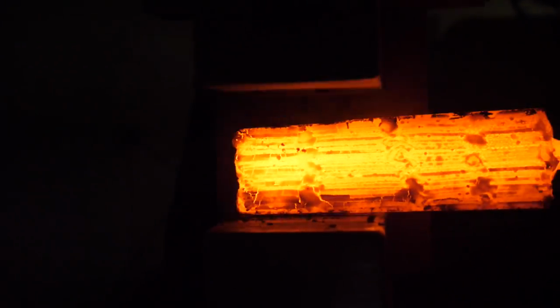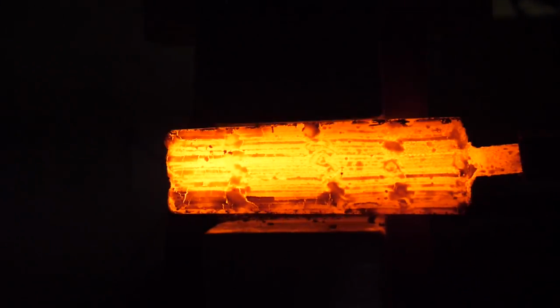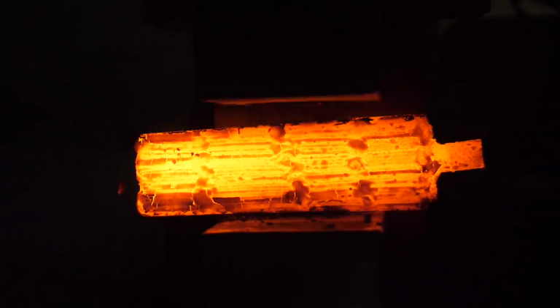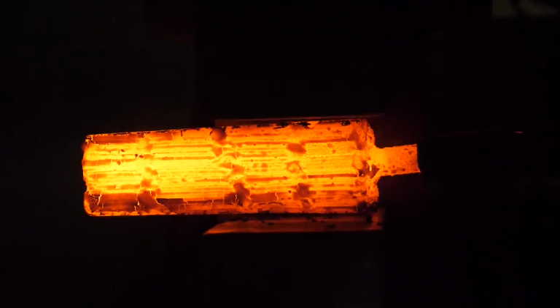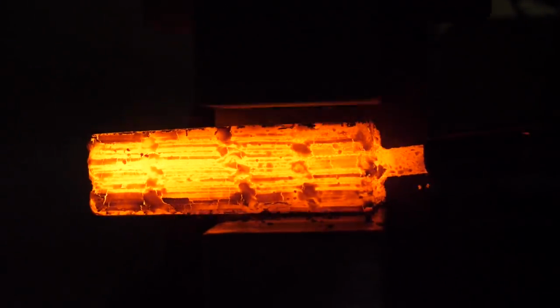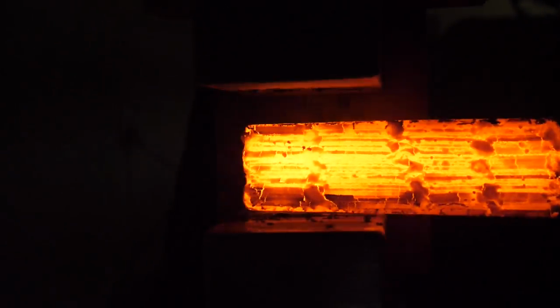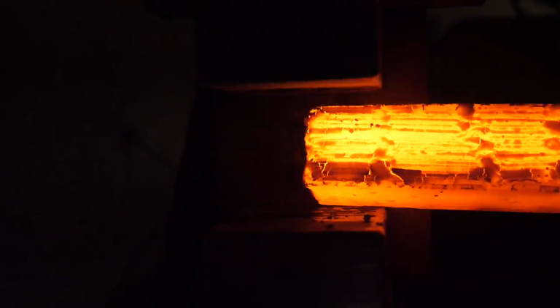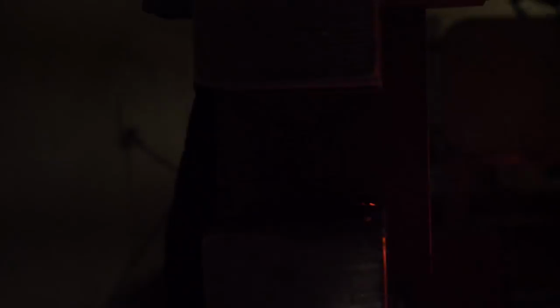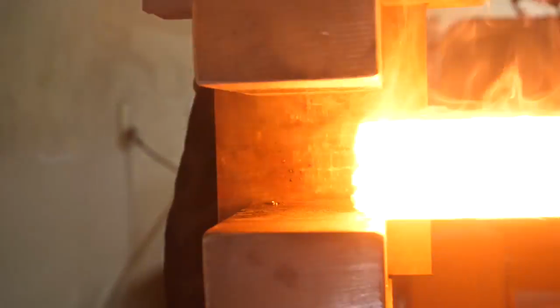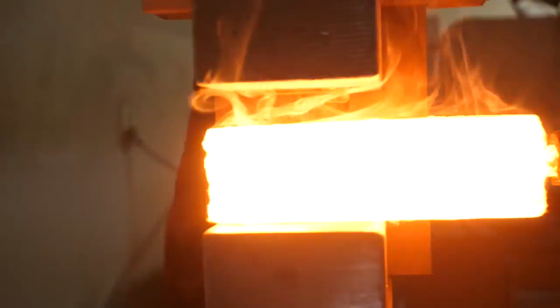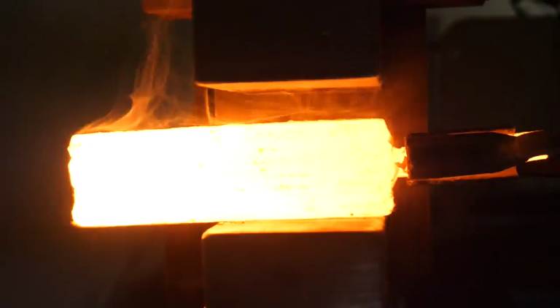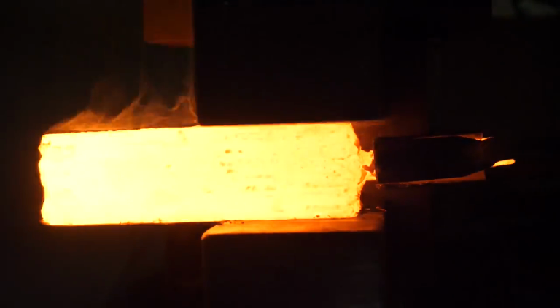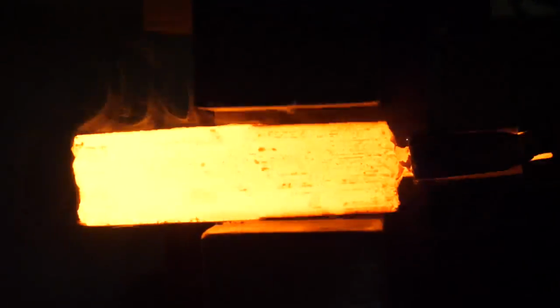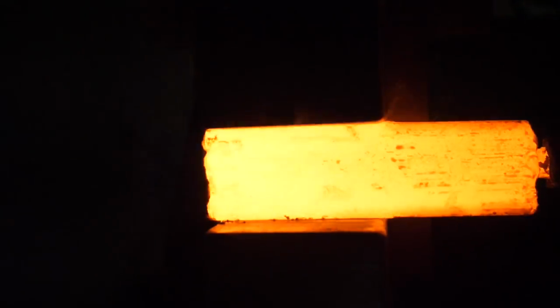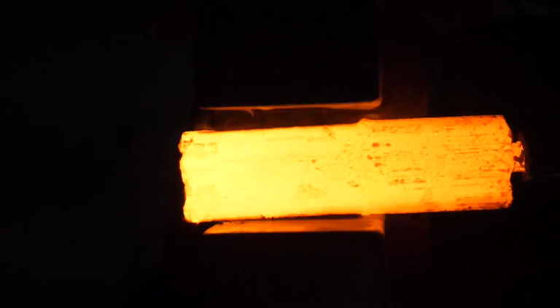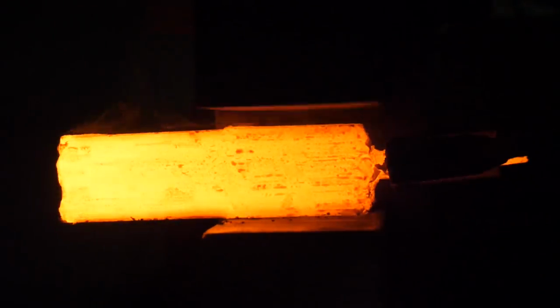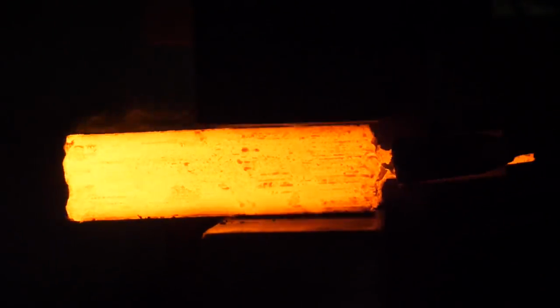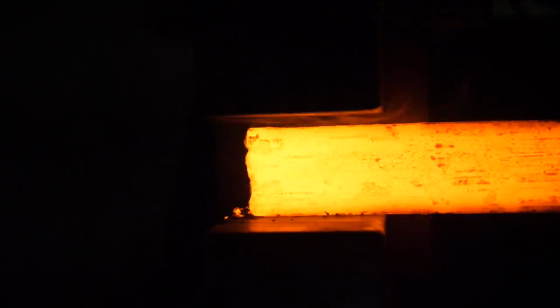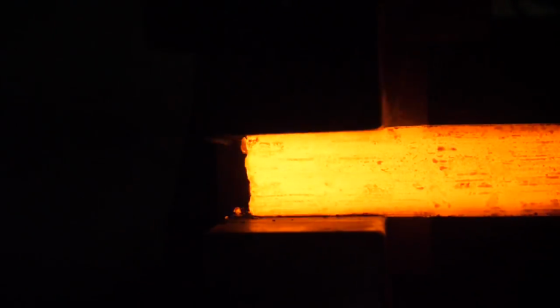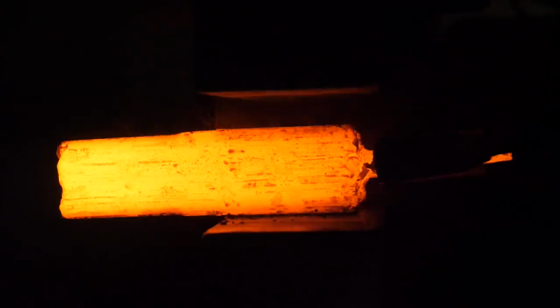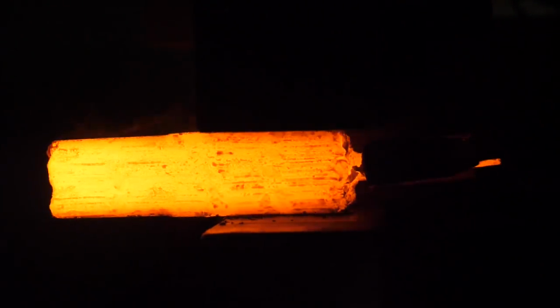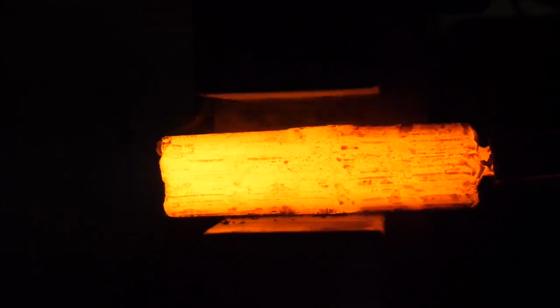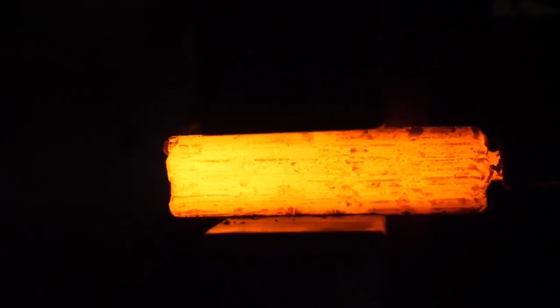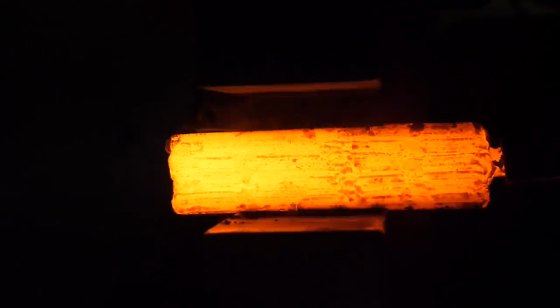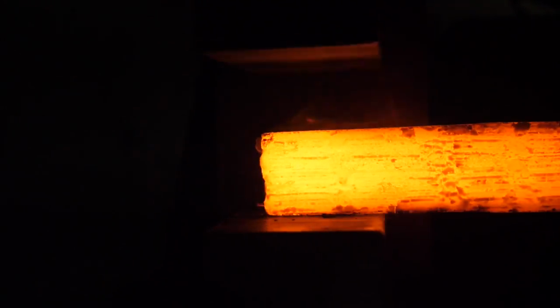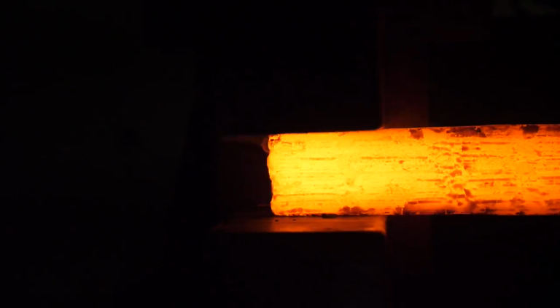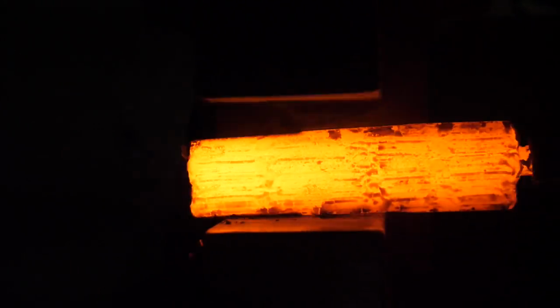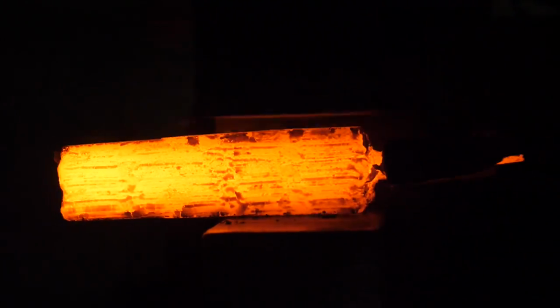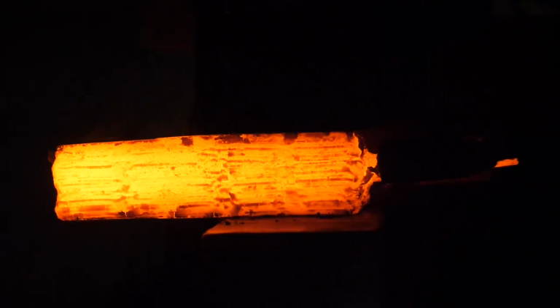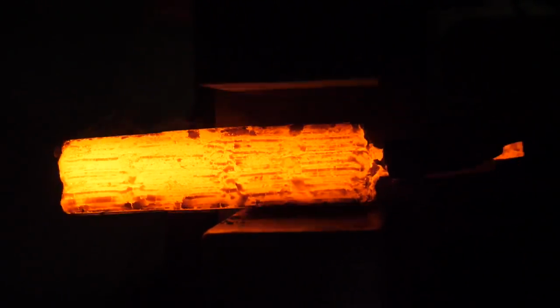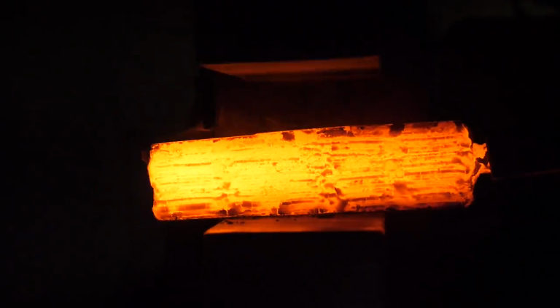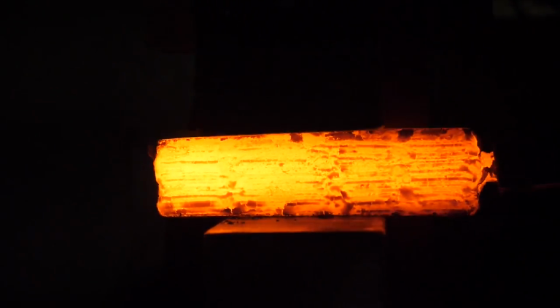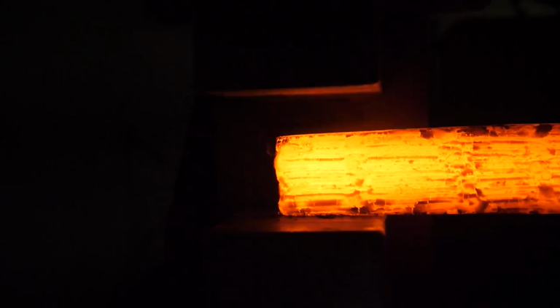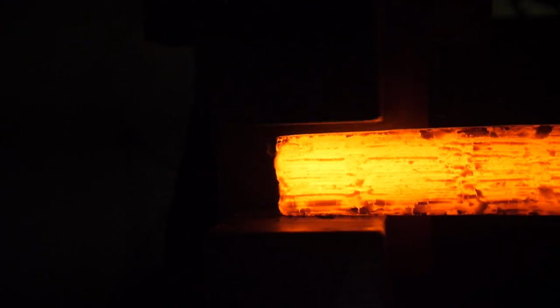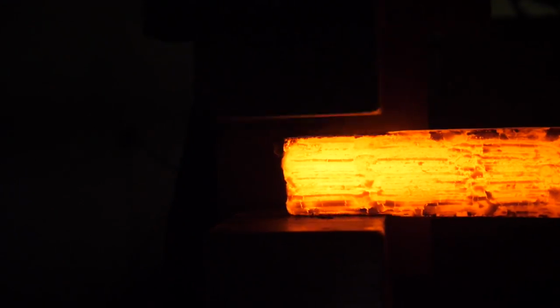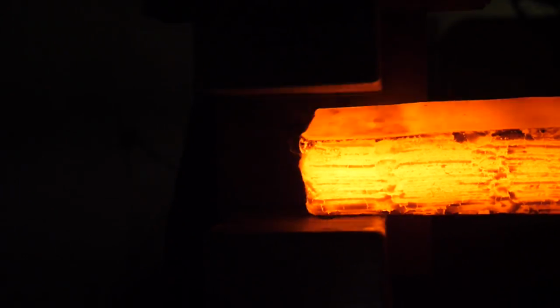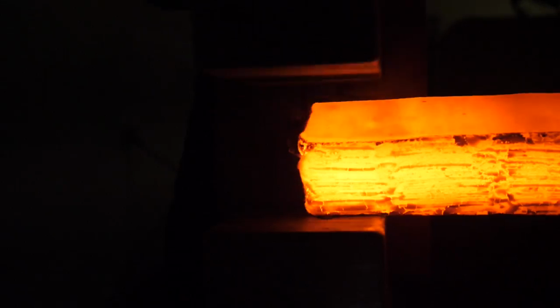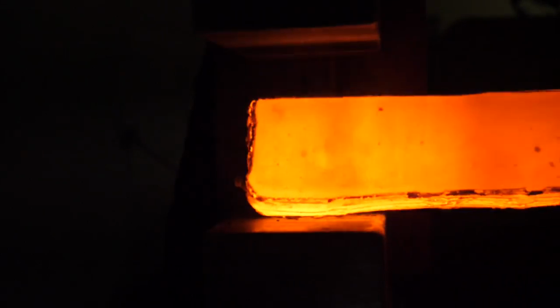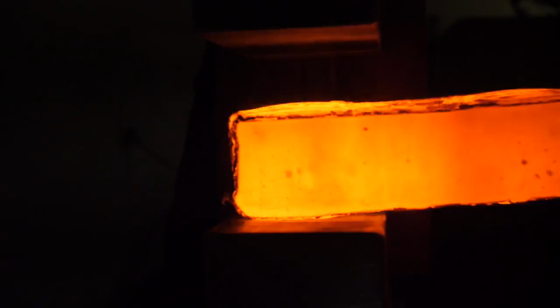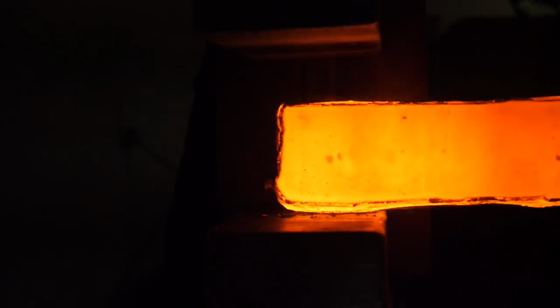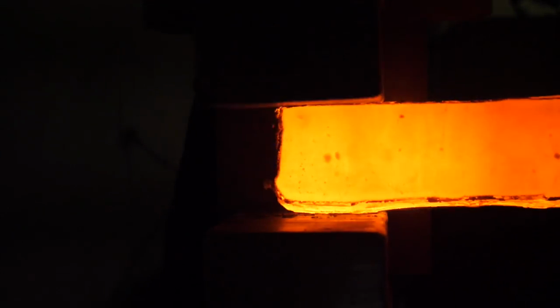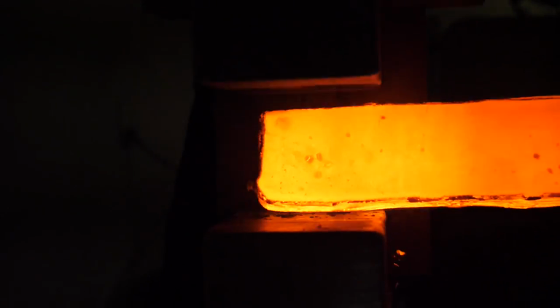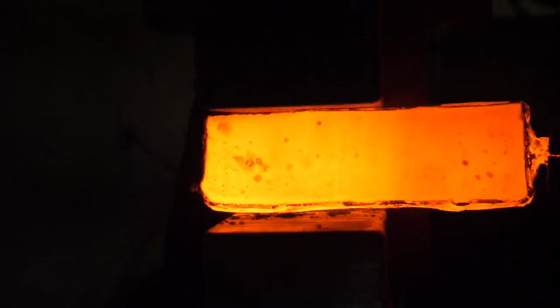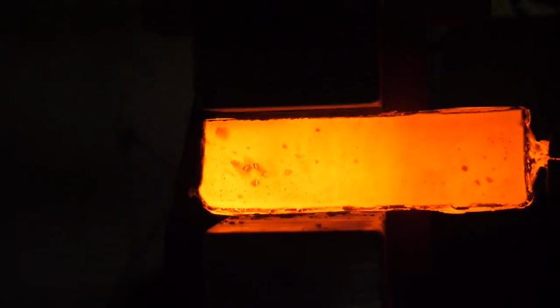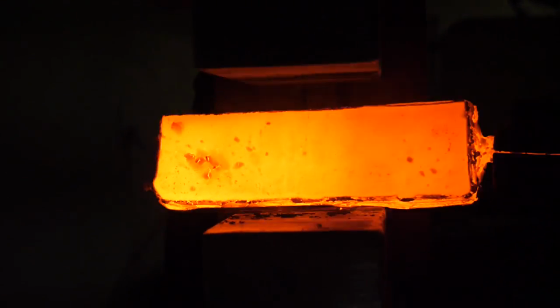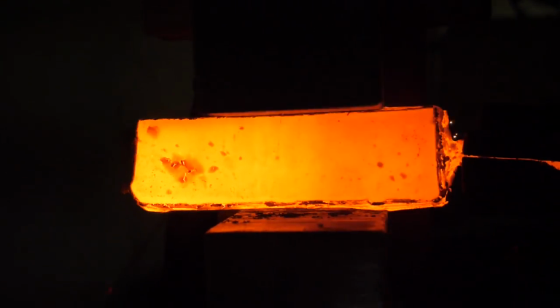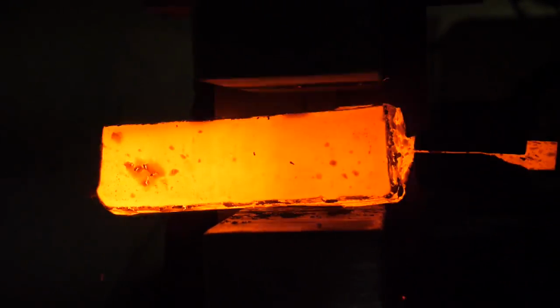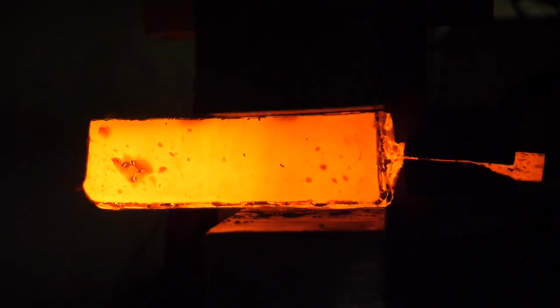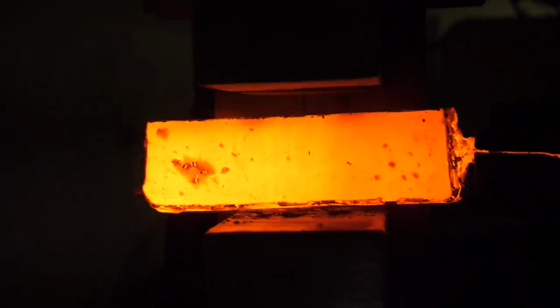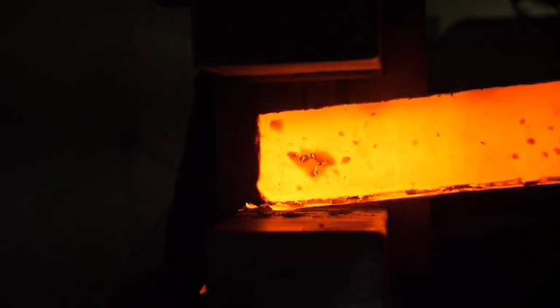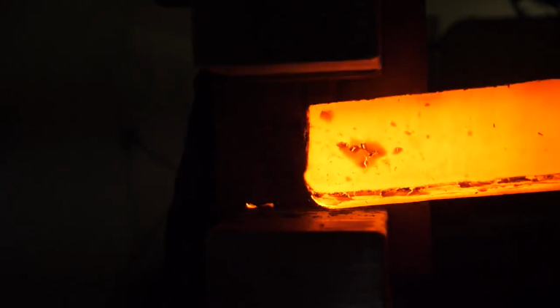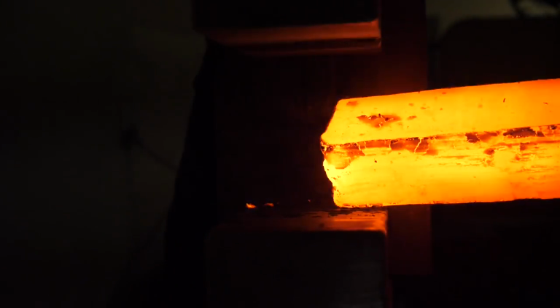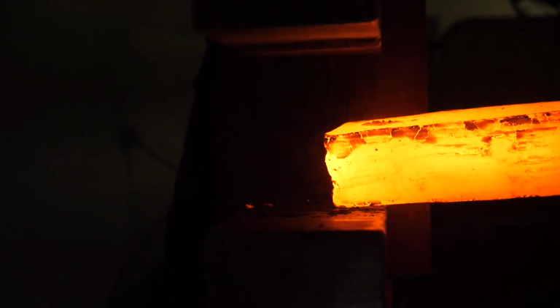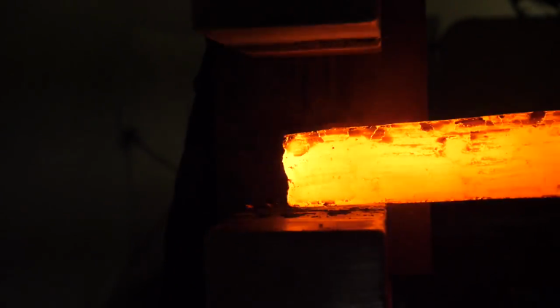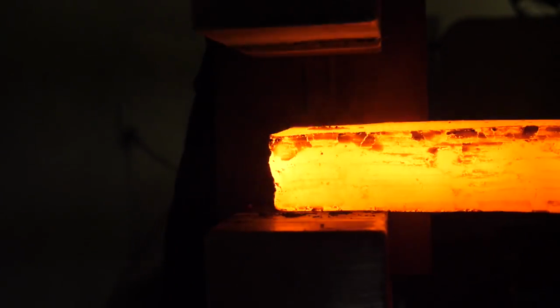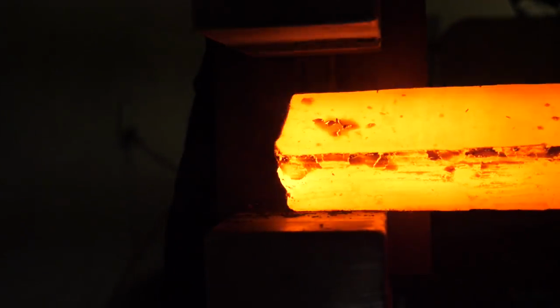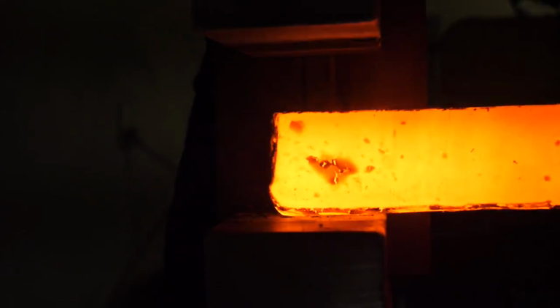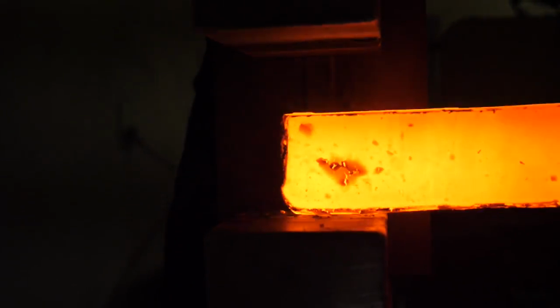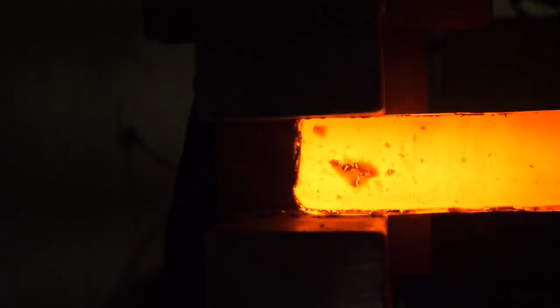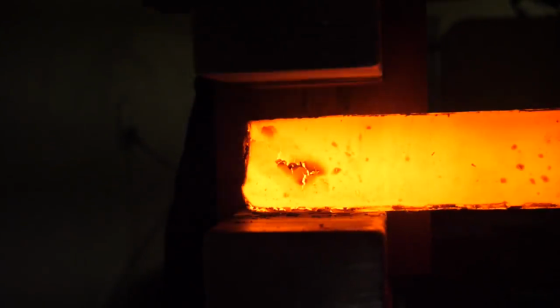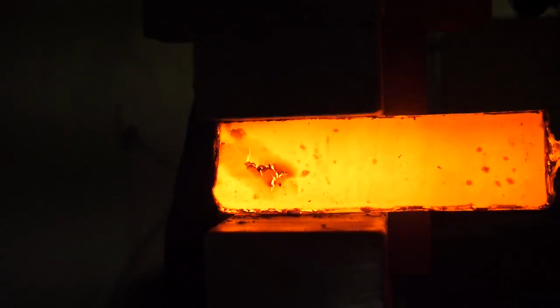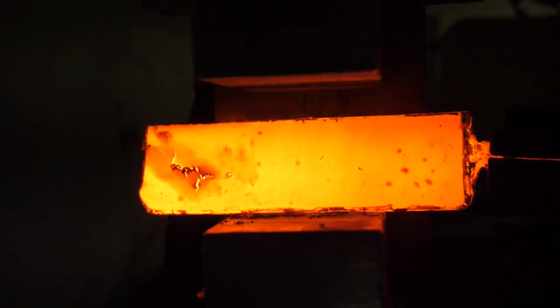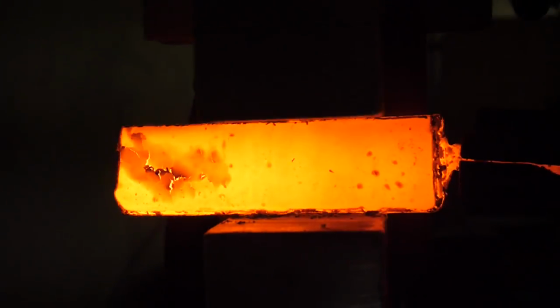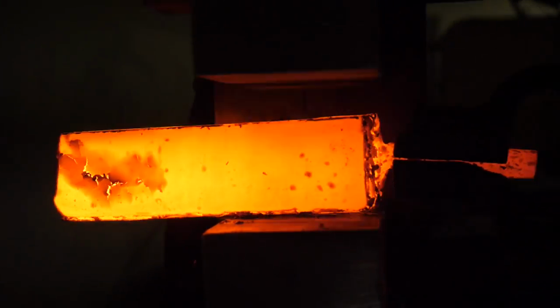Now remember, before we fully flatten this on its y-axis, we do have to make our Ws and we set that up by squishing in the corners.